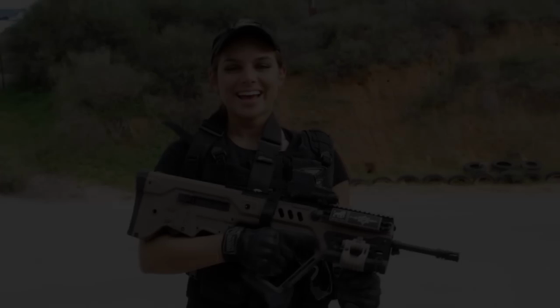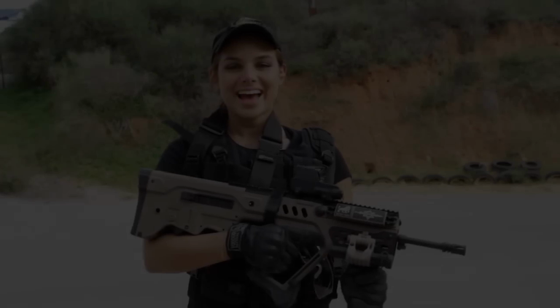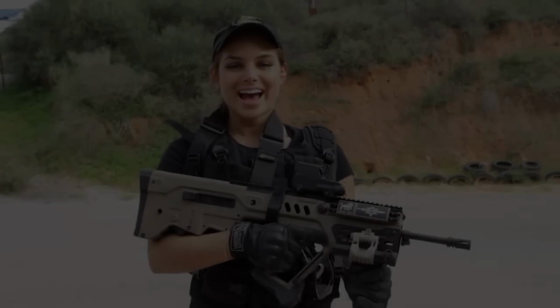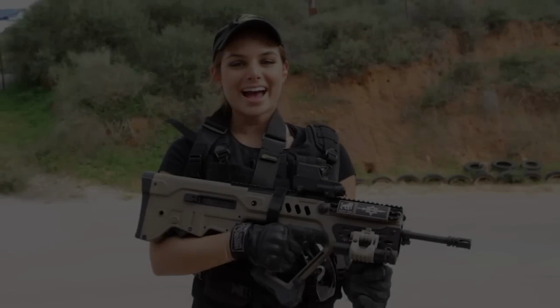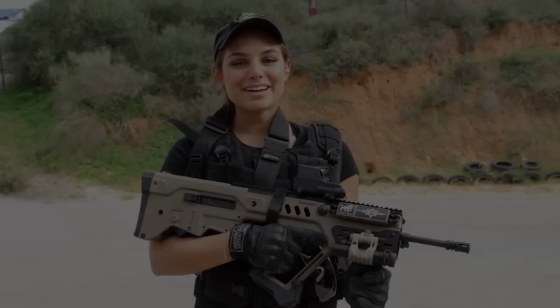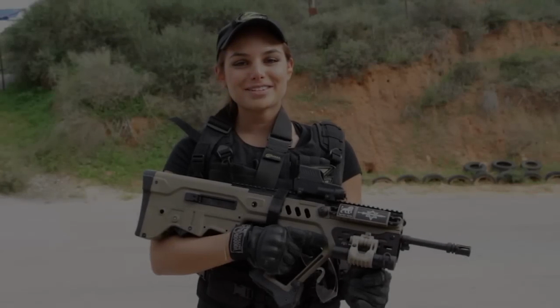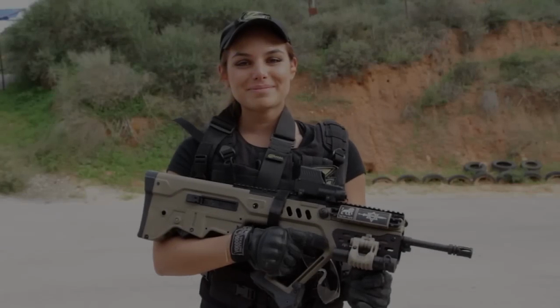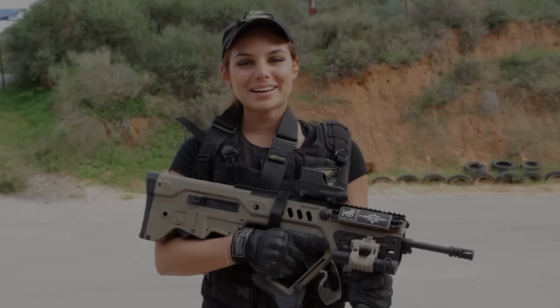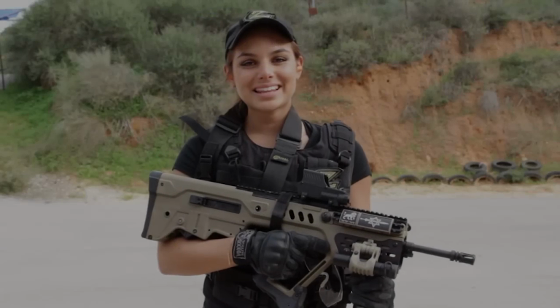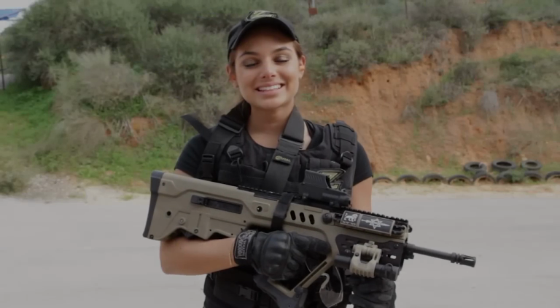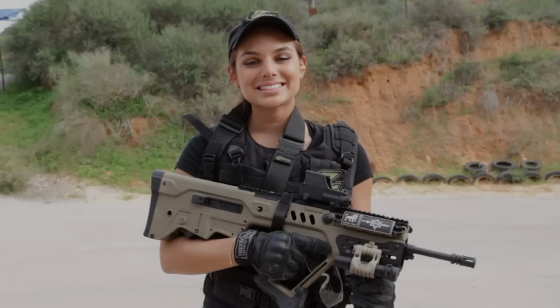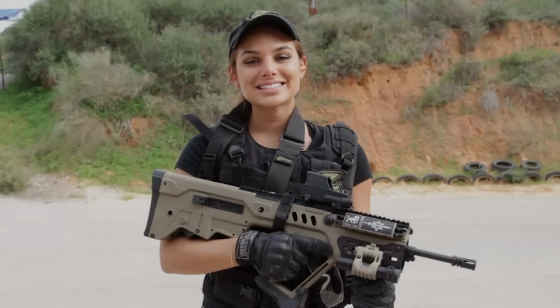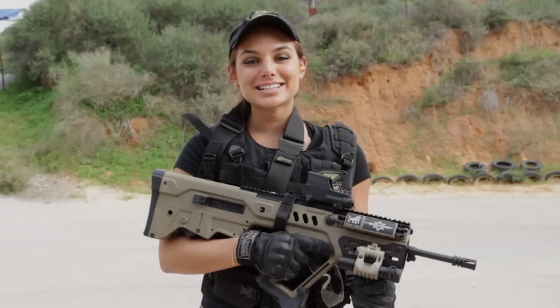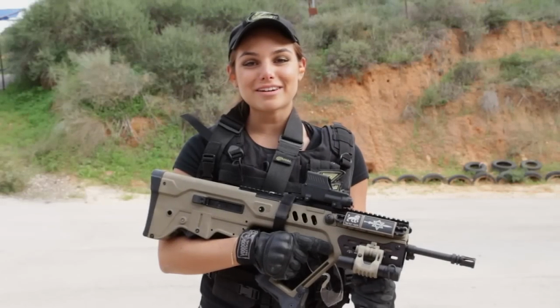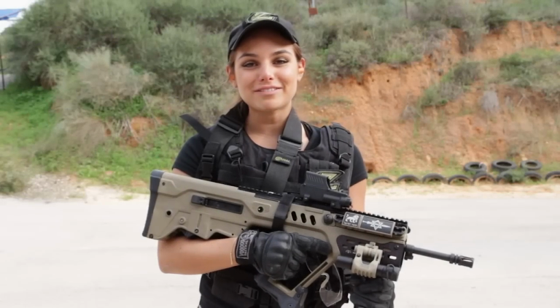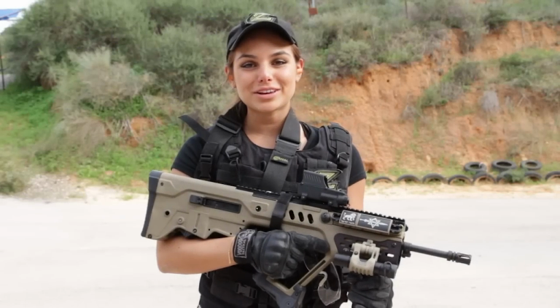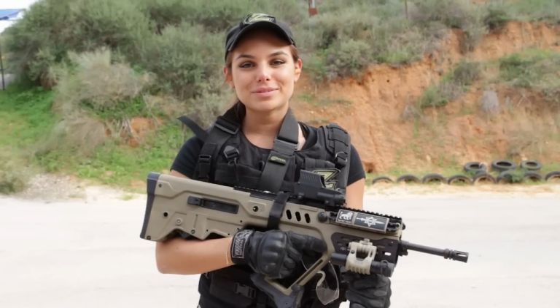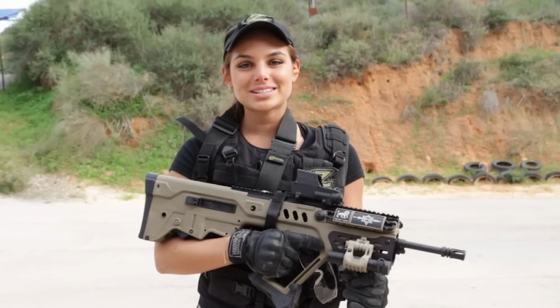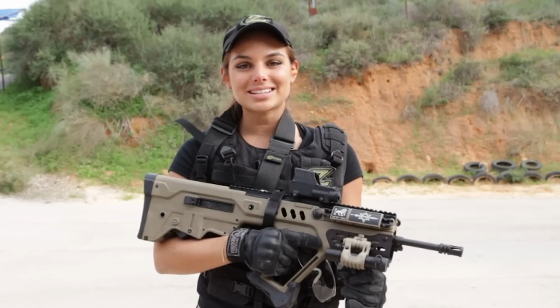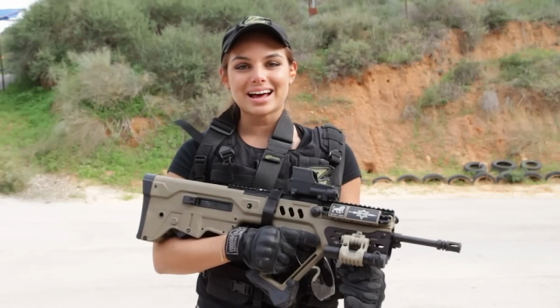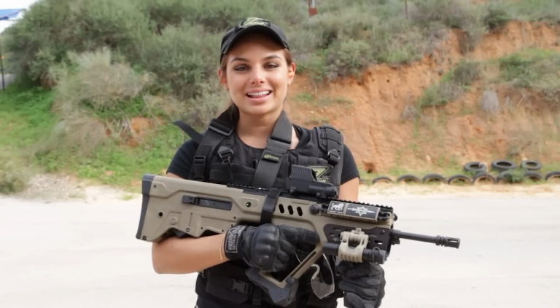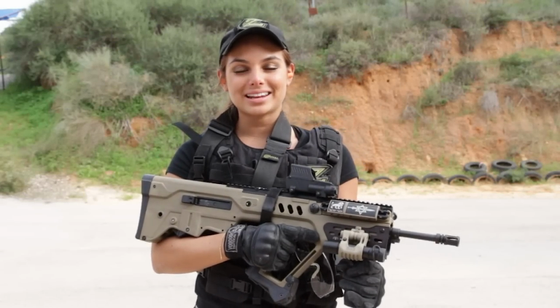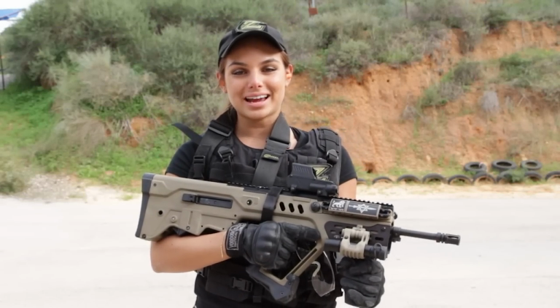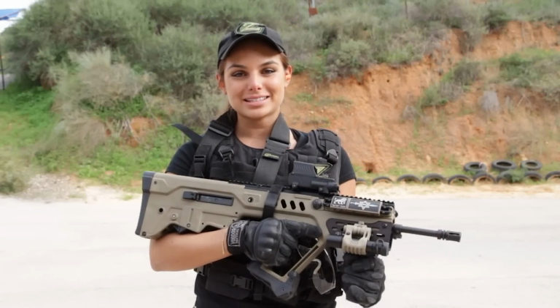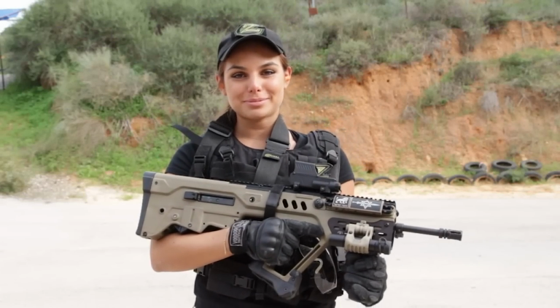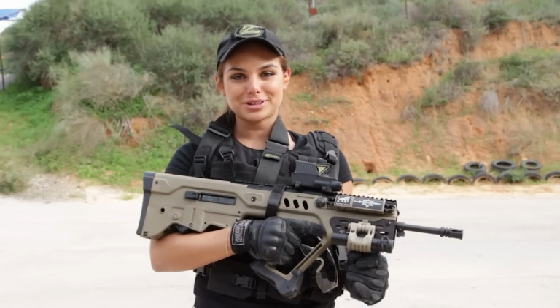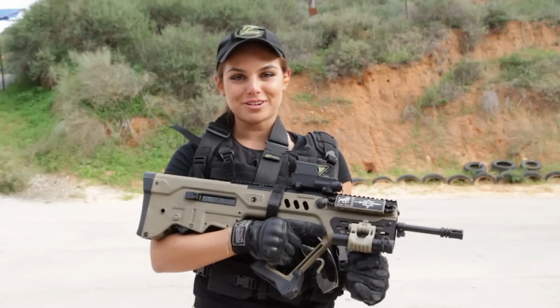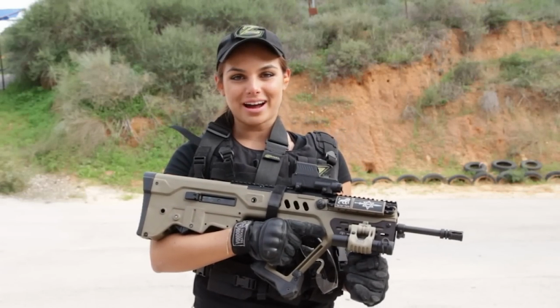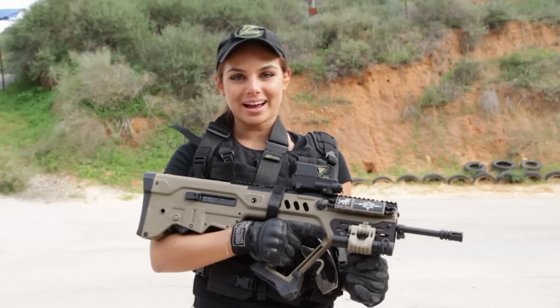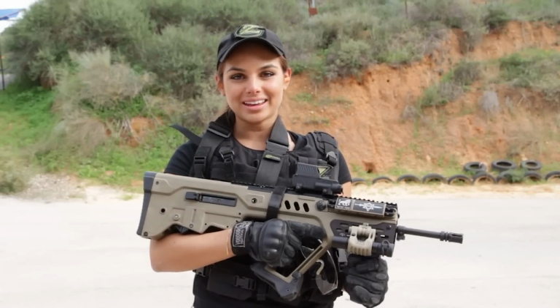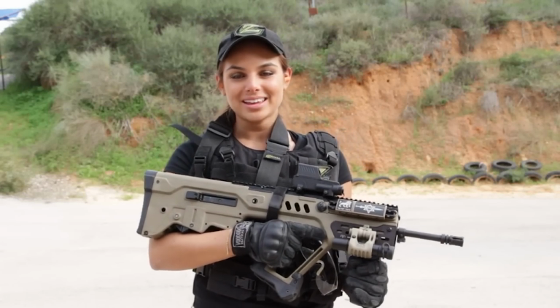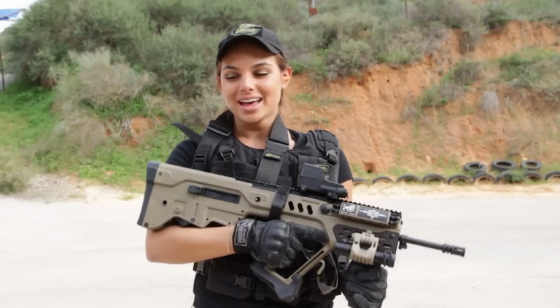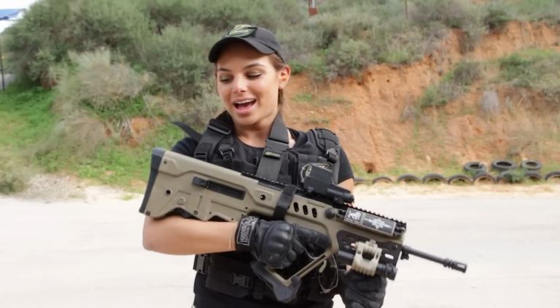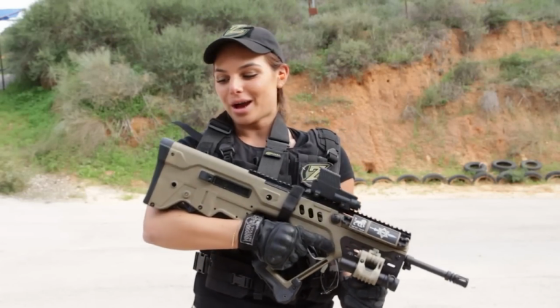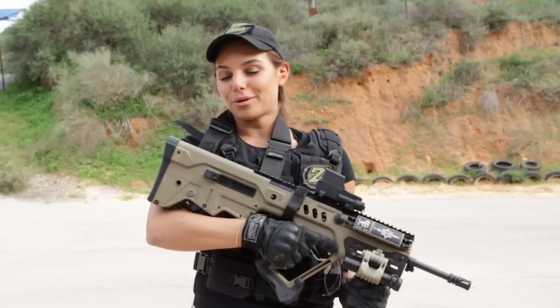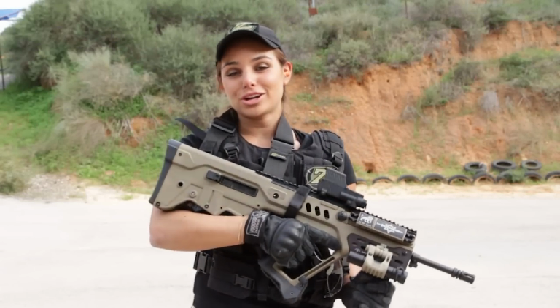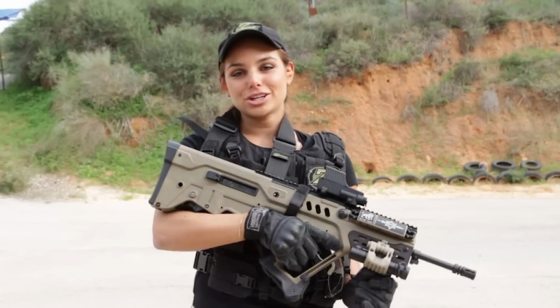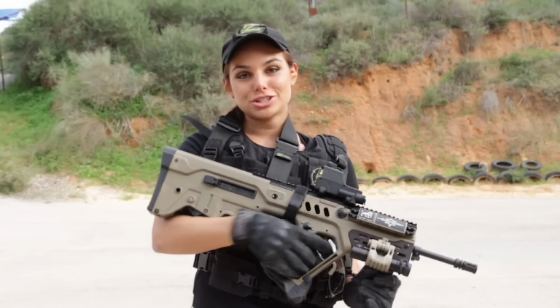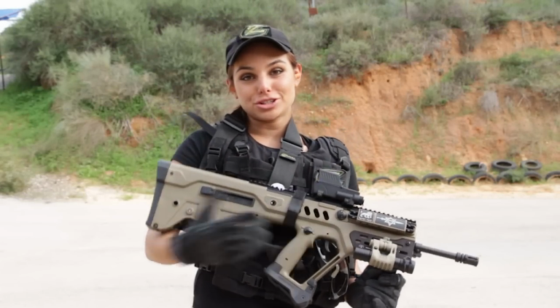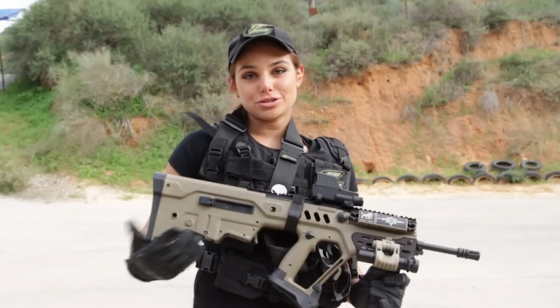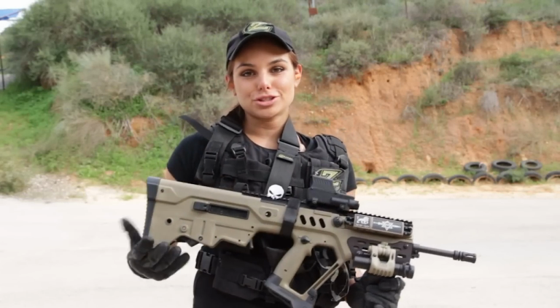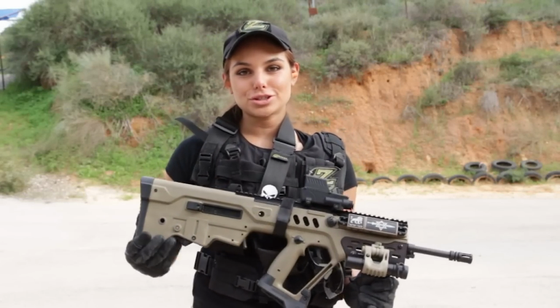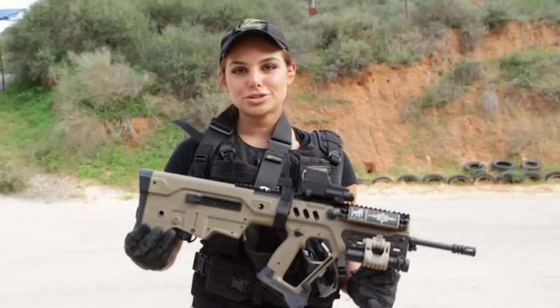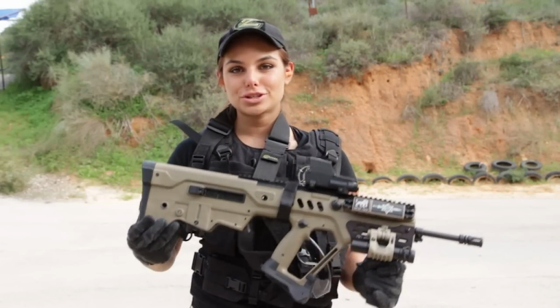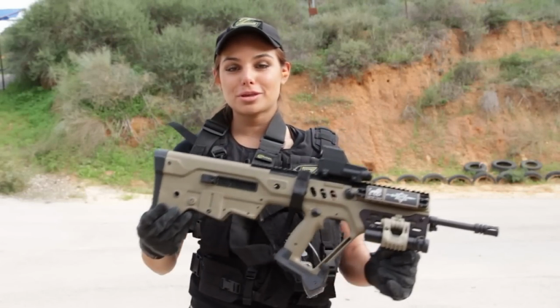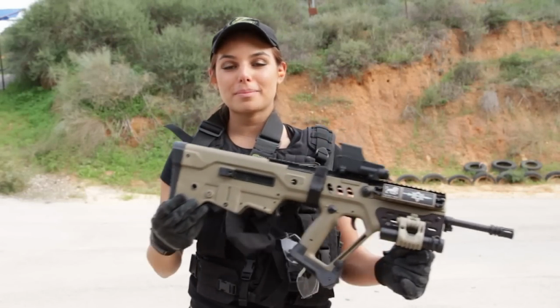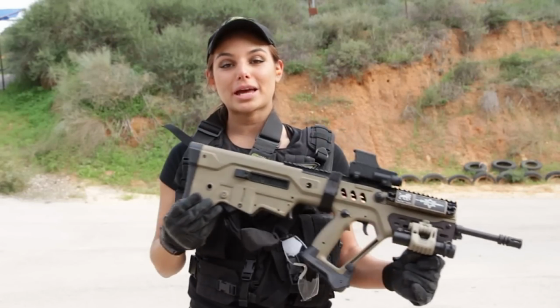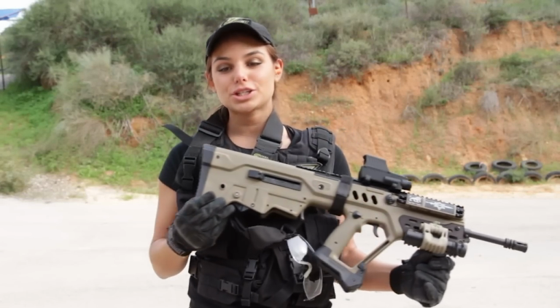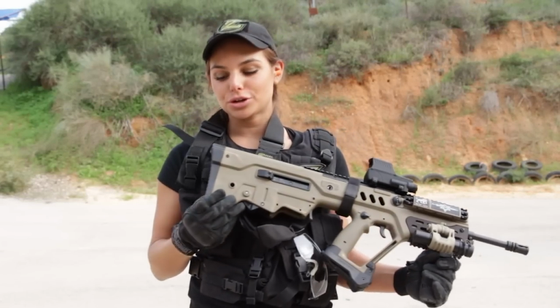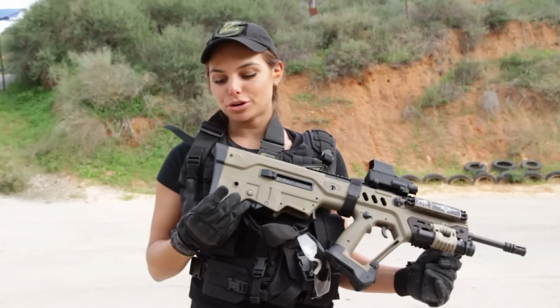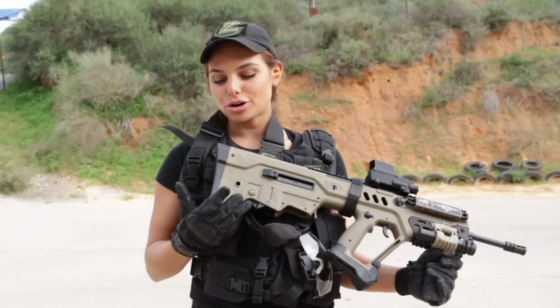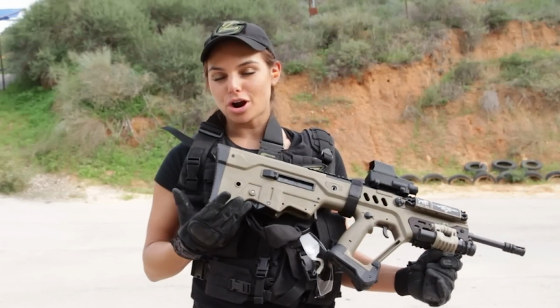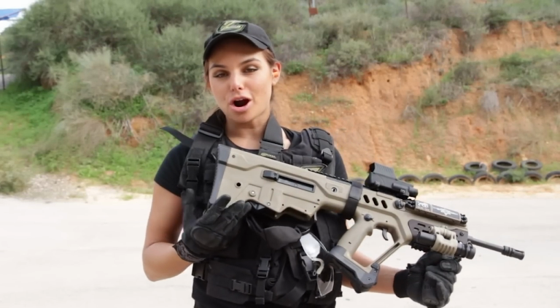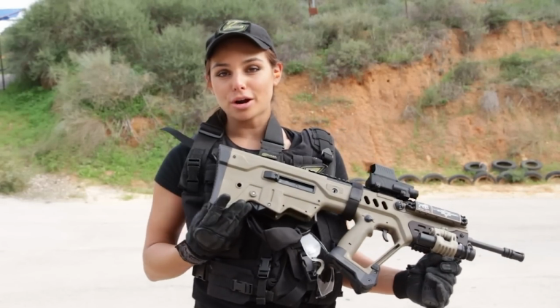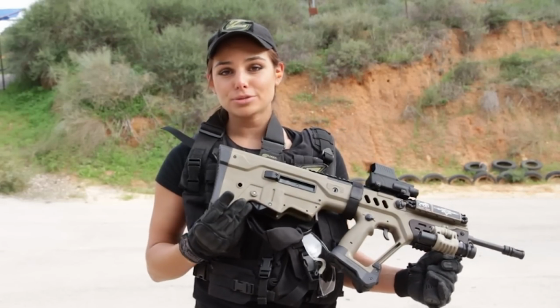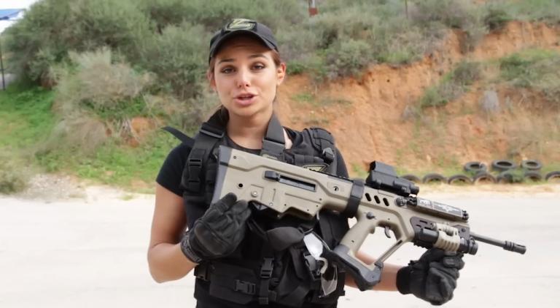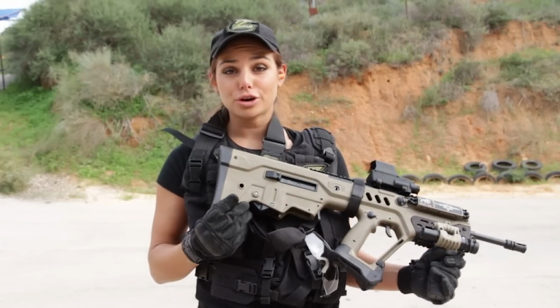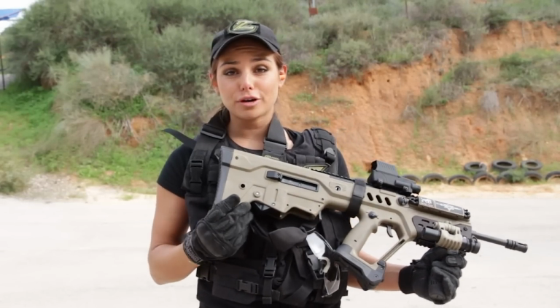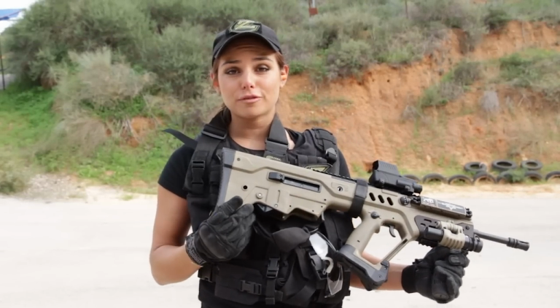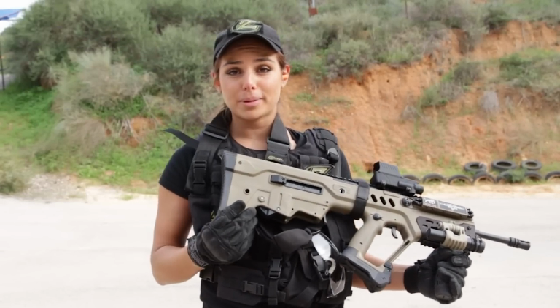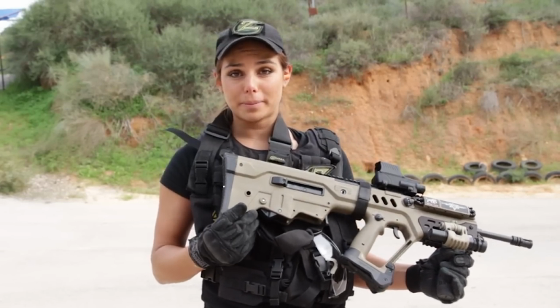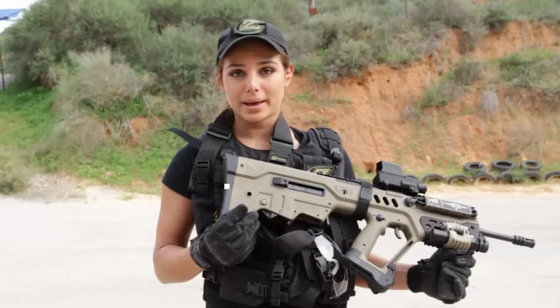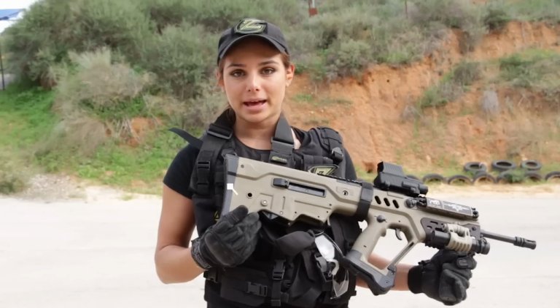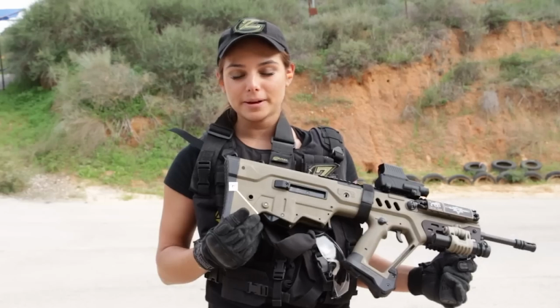Hi everybody, this is Lavi with ZAL in IWI. I want to introduce you to the Manticore Arms Curved Butt Pad.